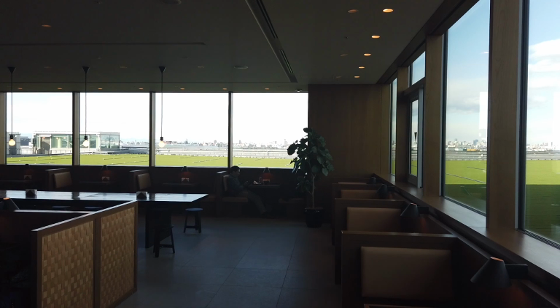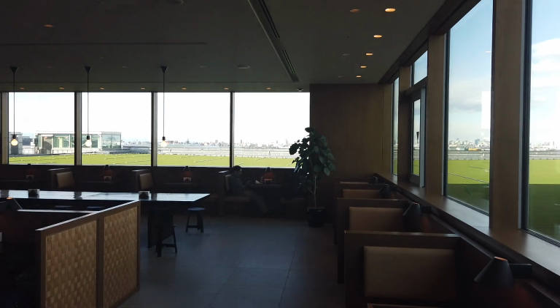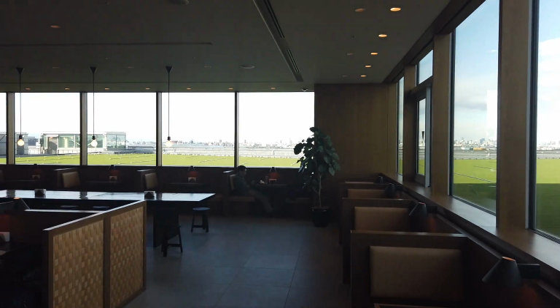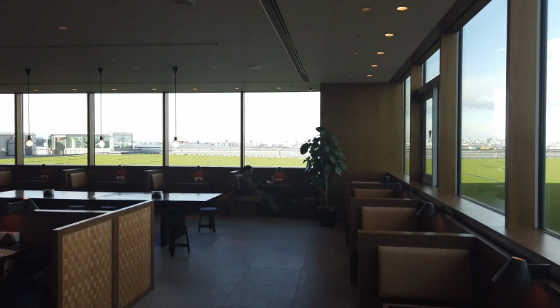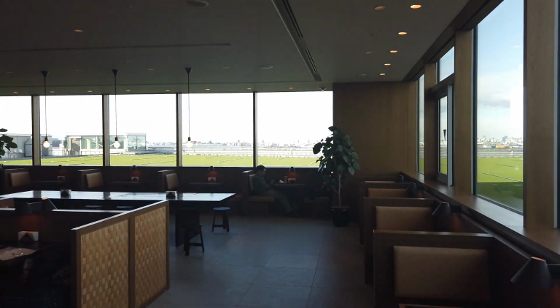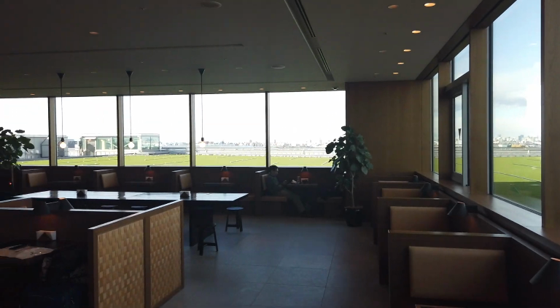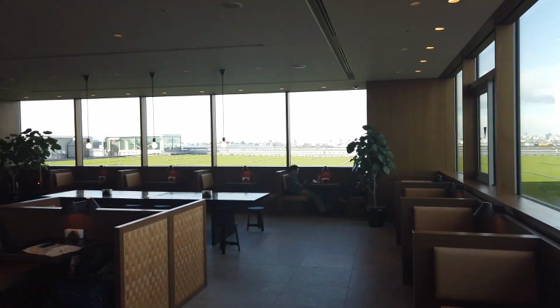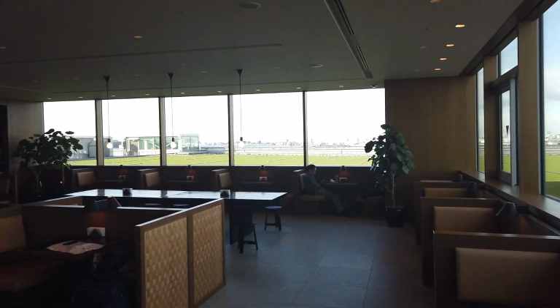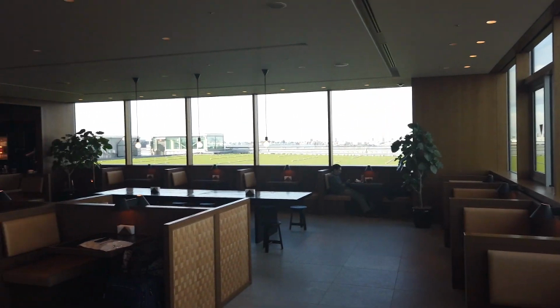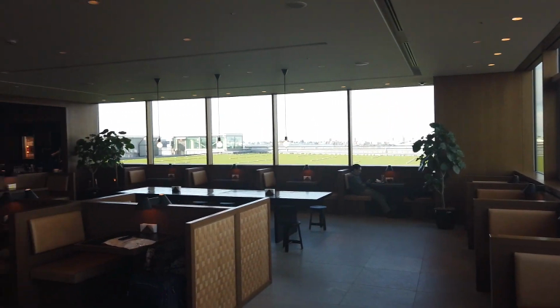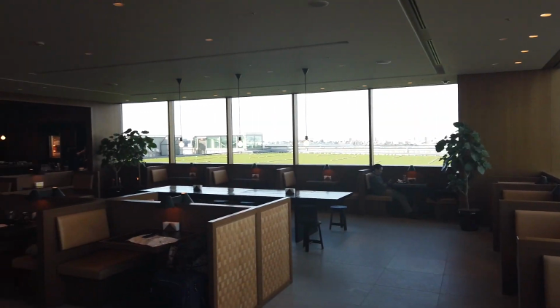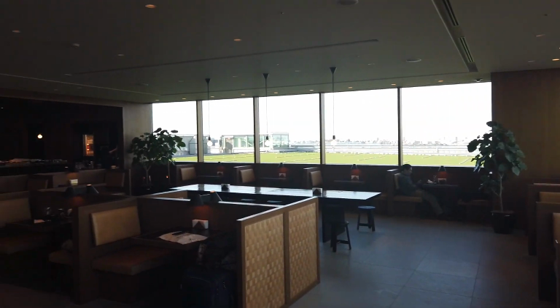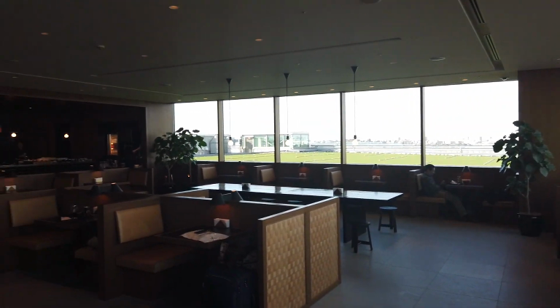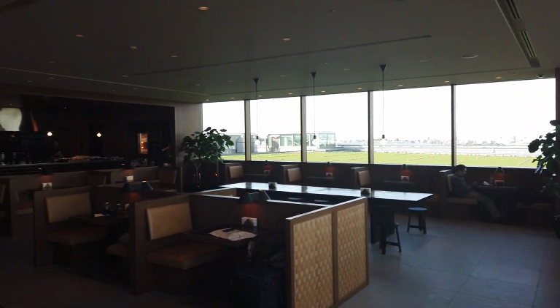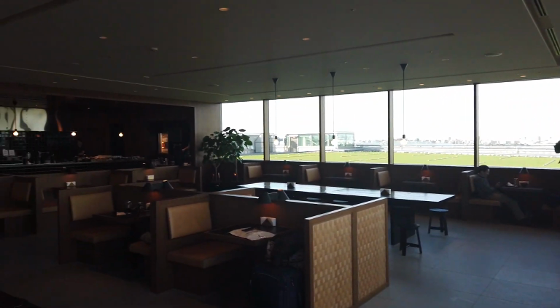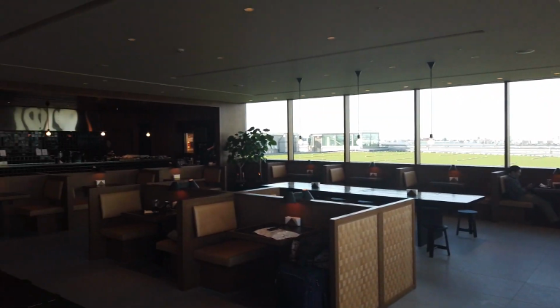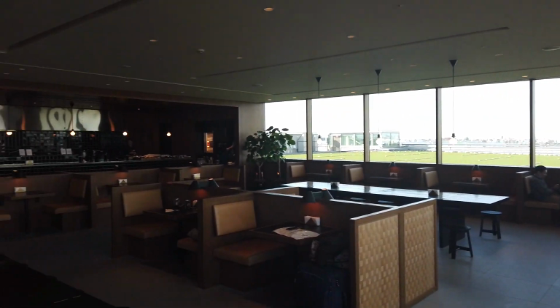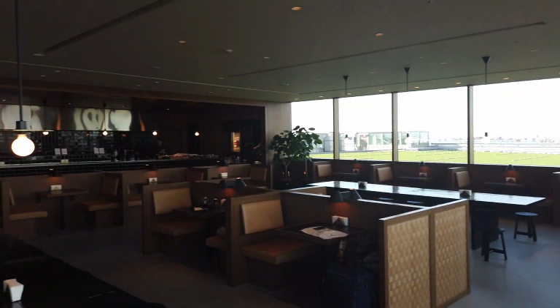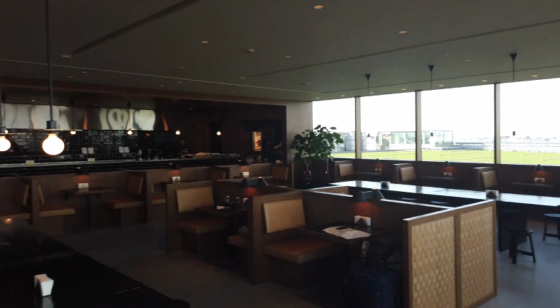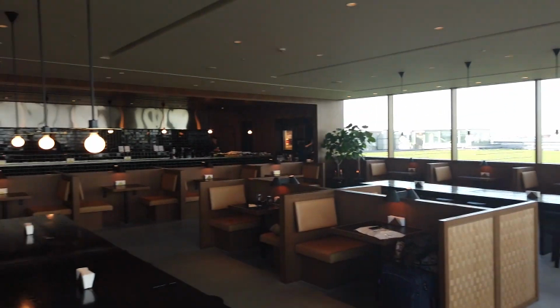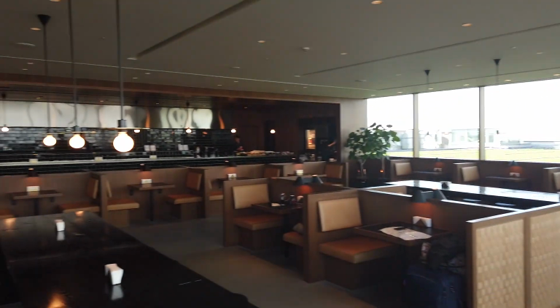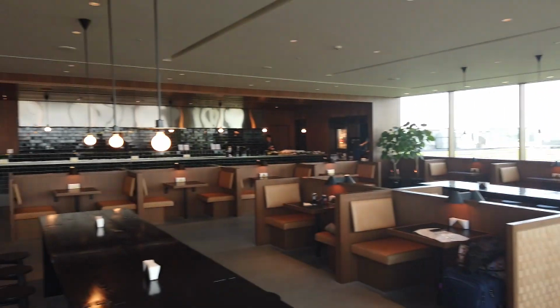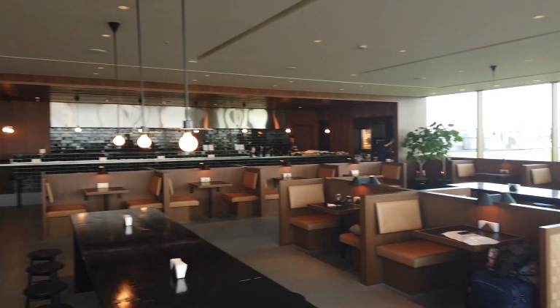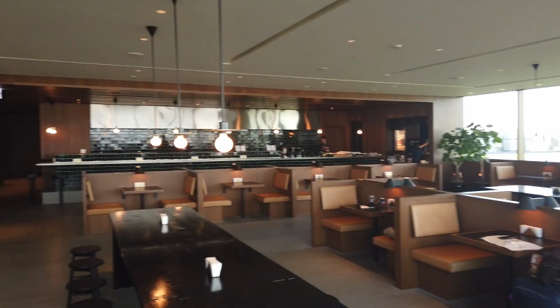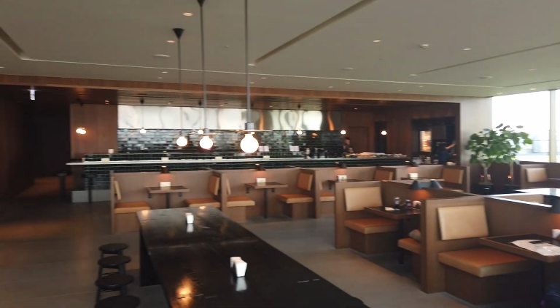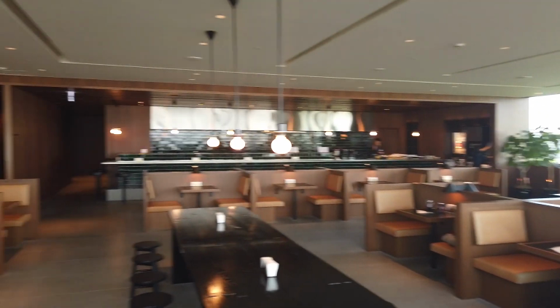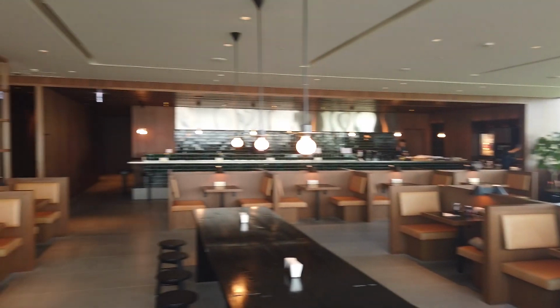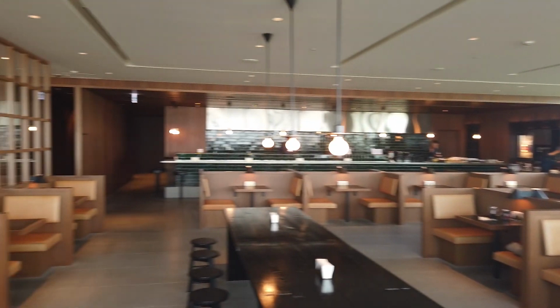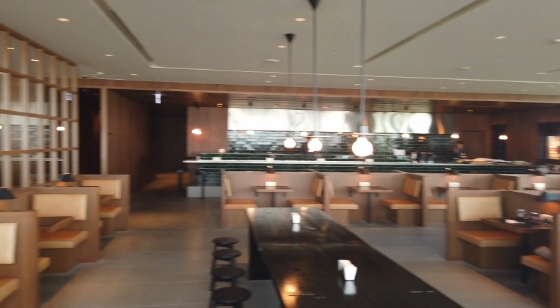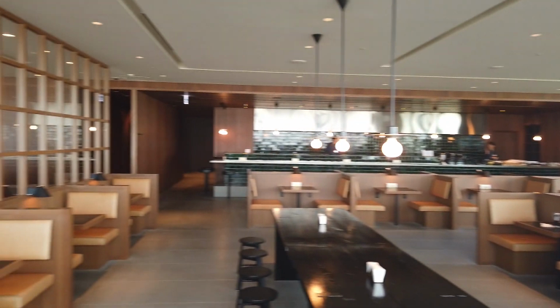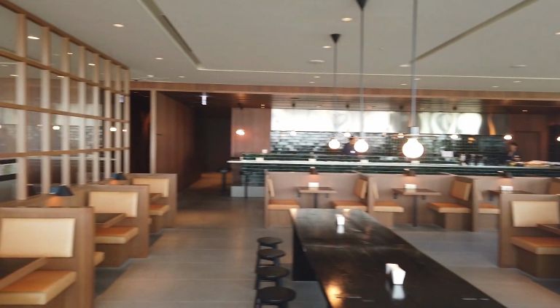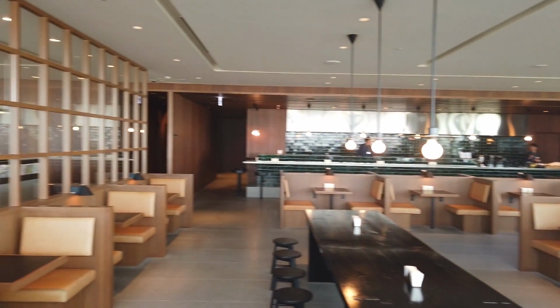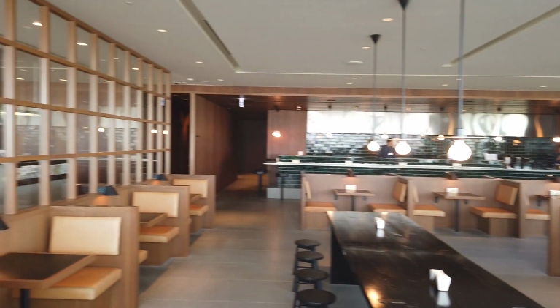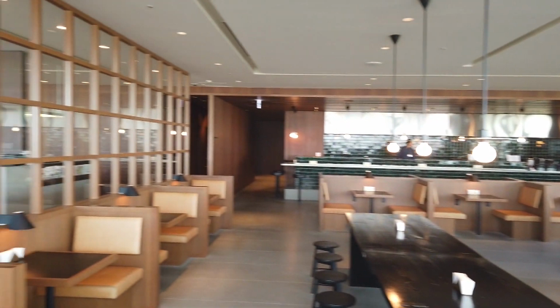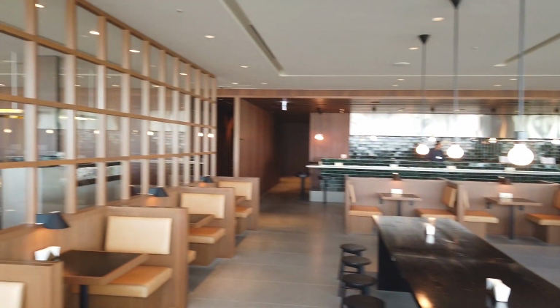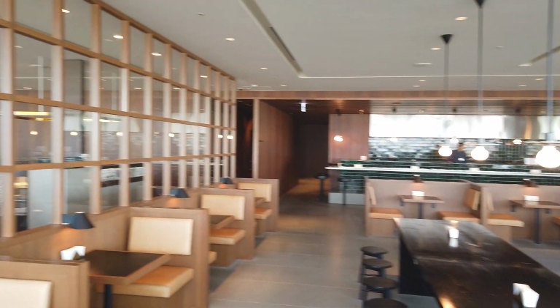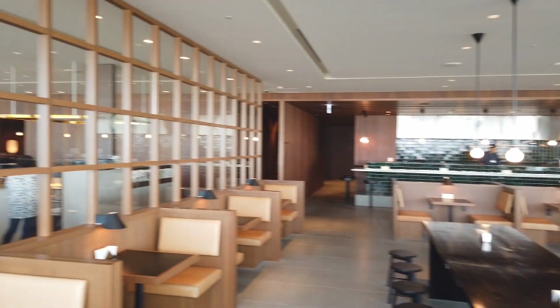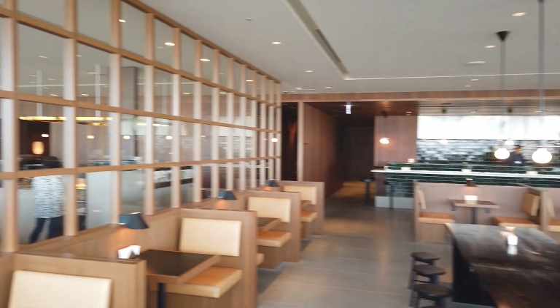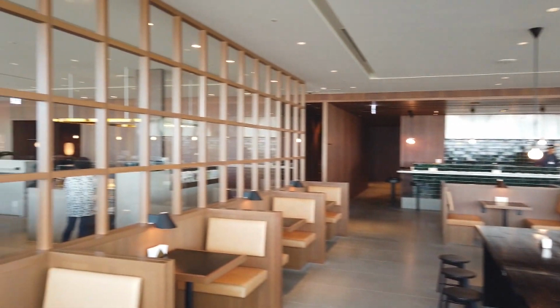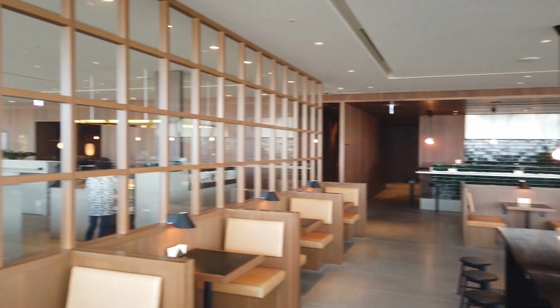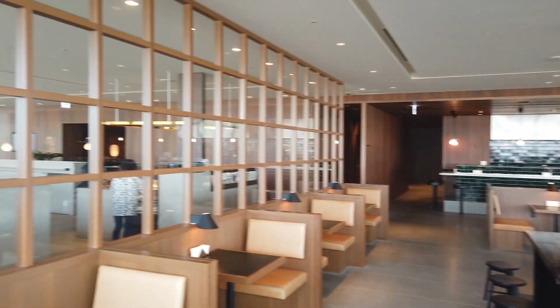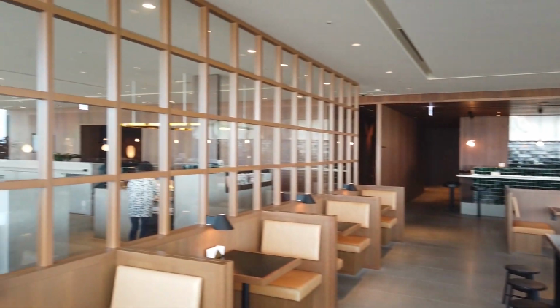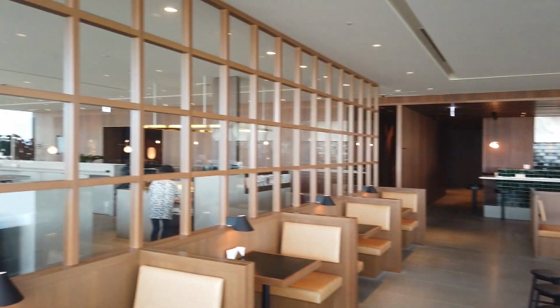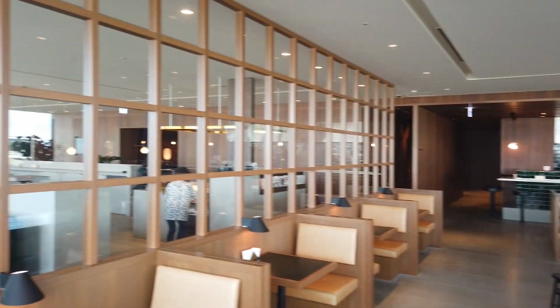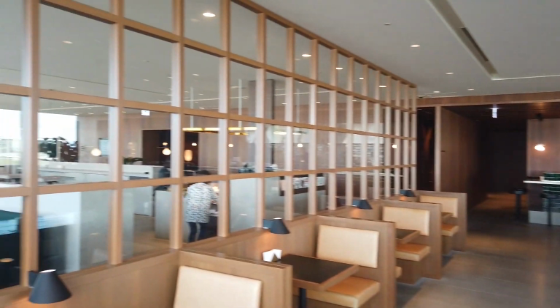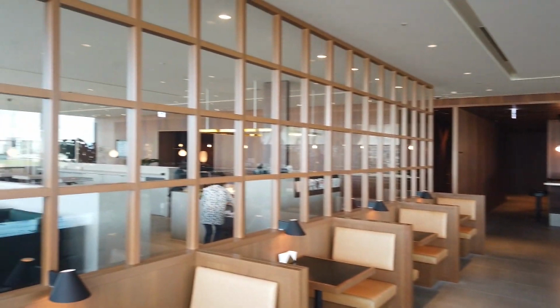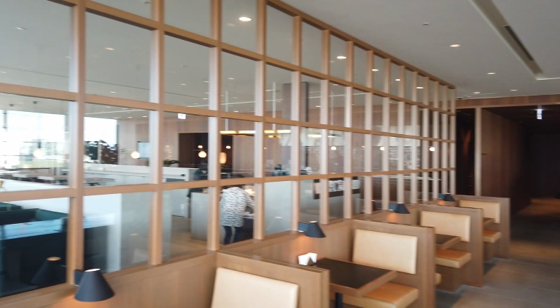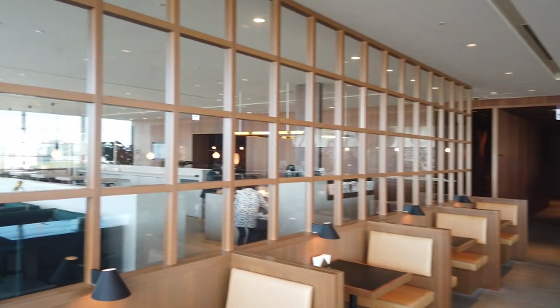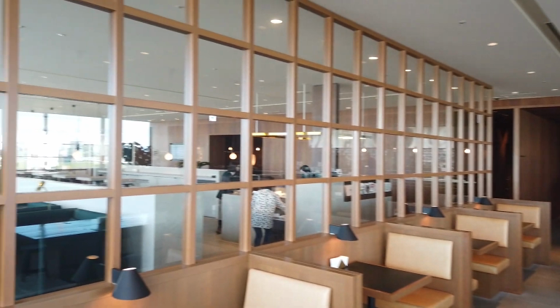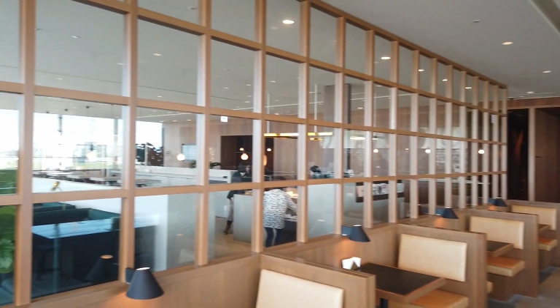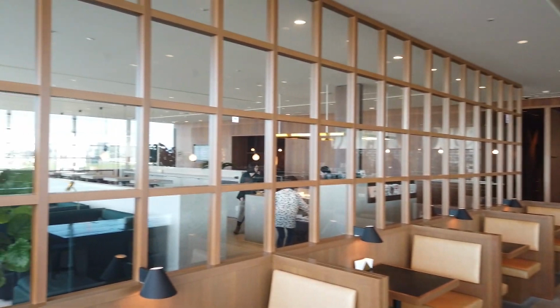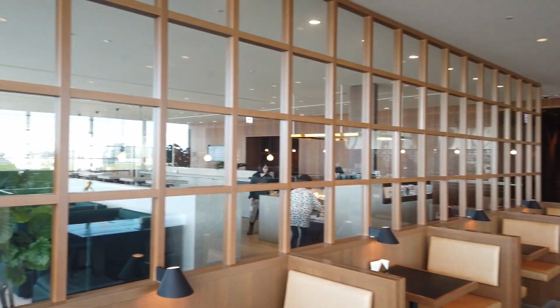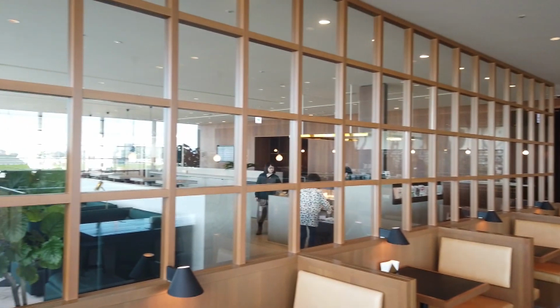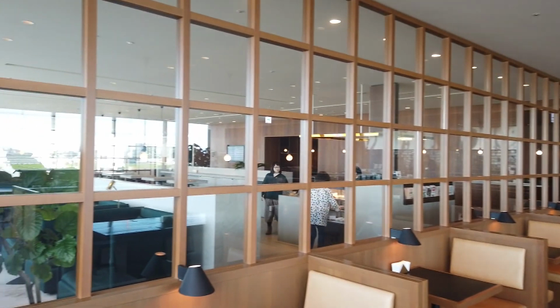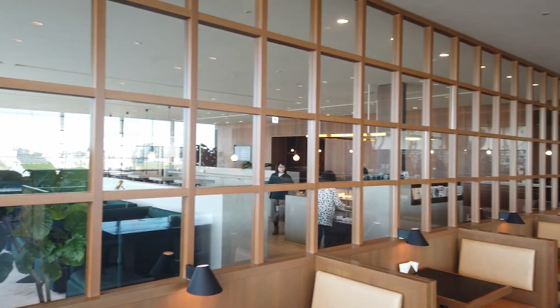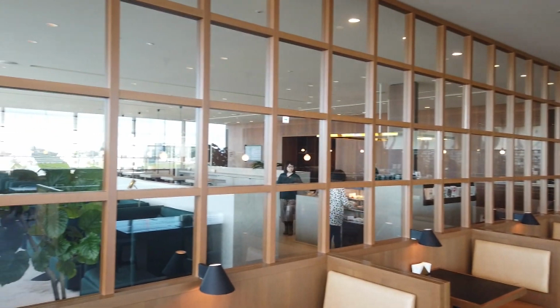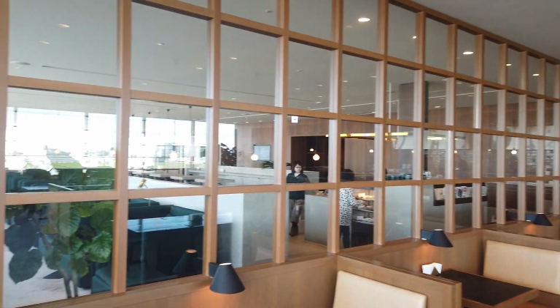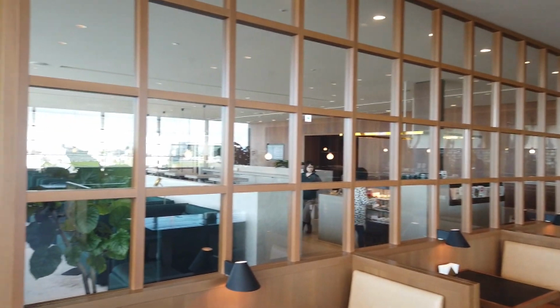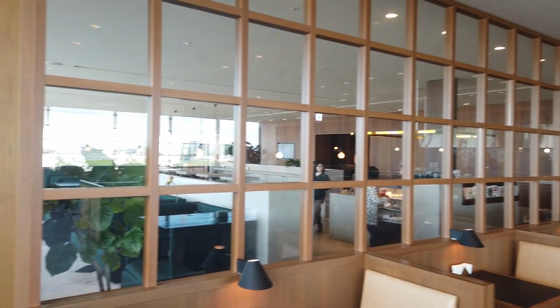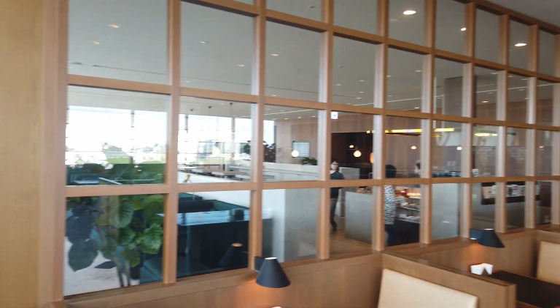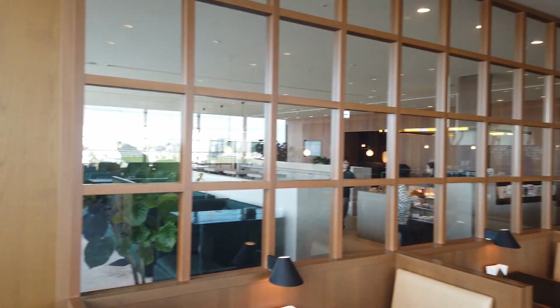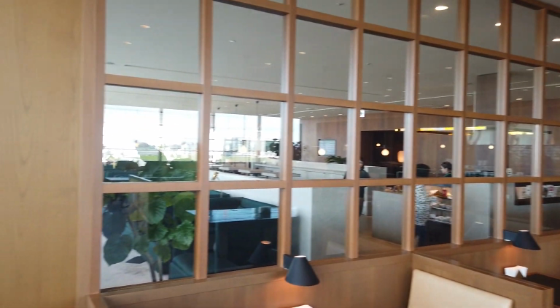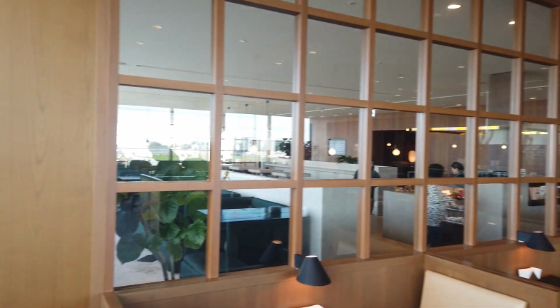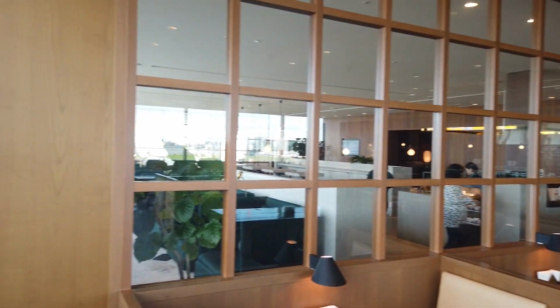Hi, it's Freddie. I'm waiting for my flight to Seoul at the Cathay Pacific Lounge at Tokyo International Airport Haneda.